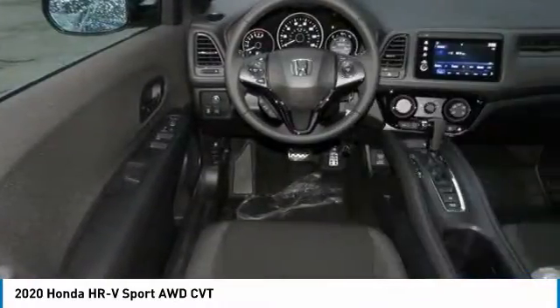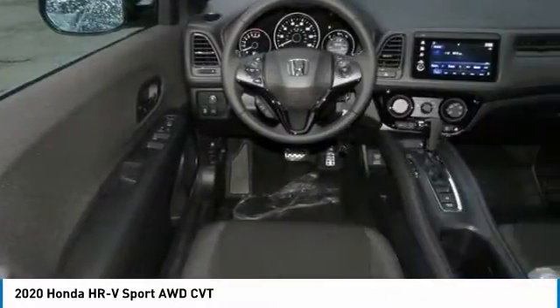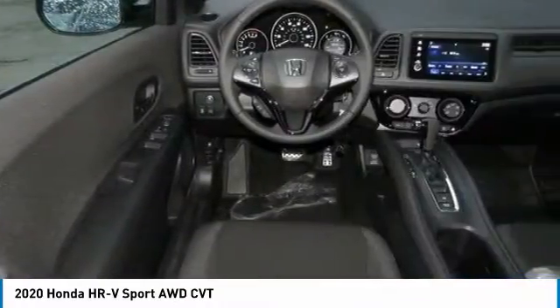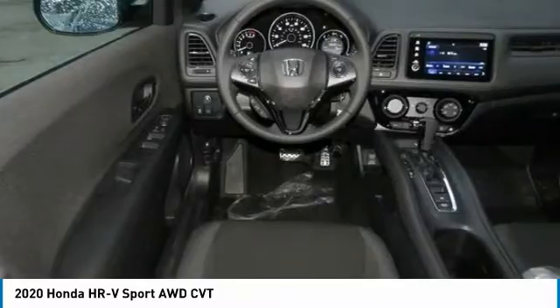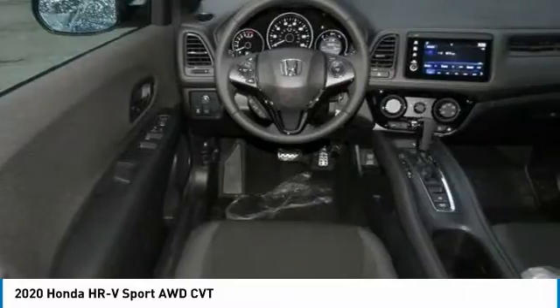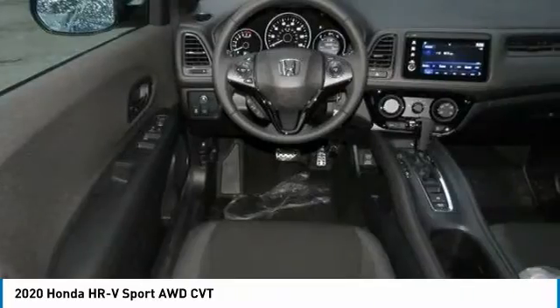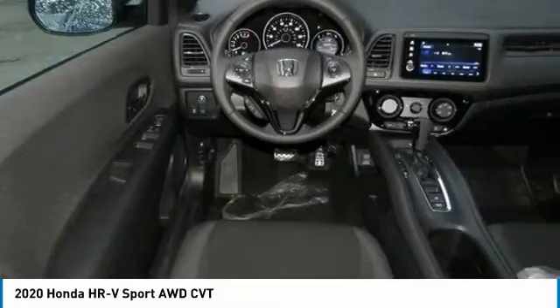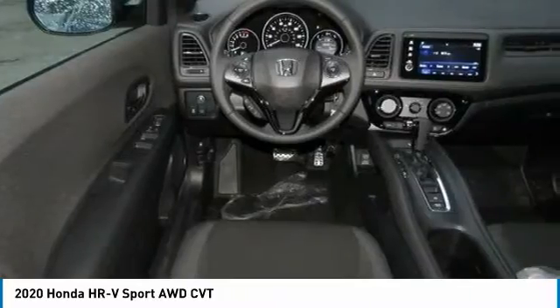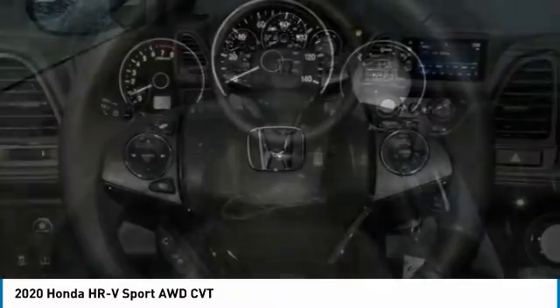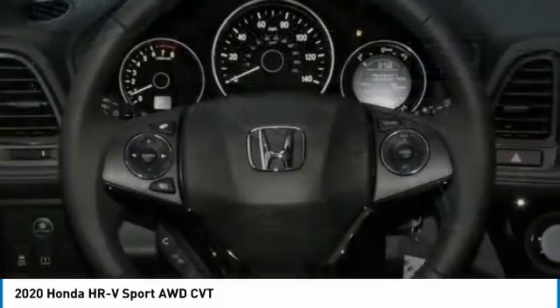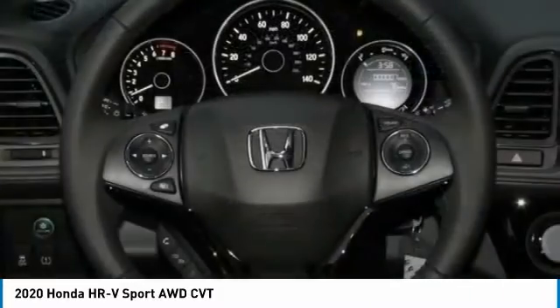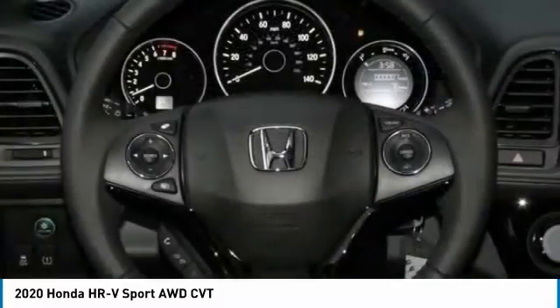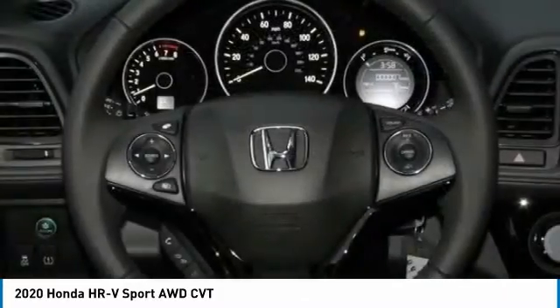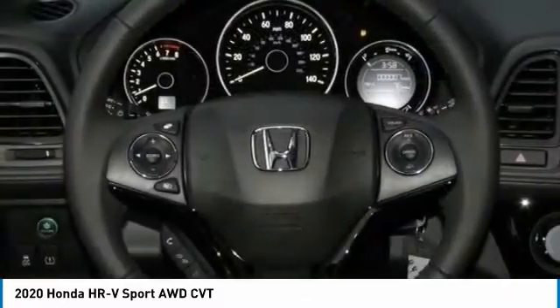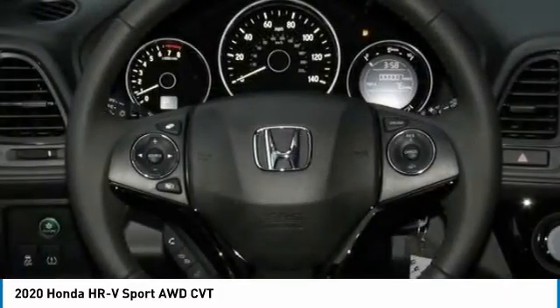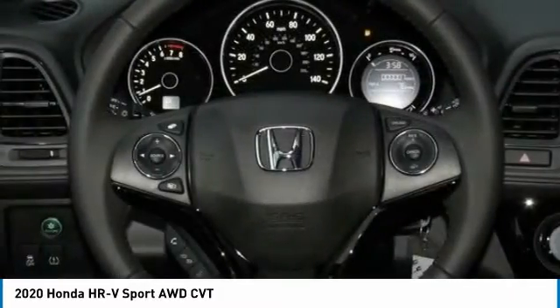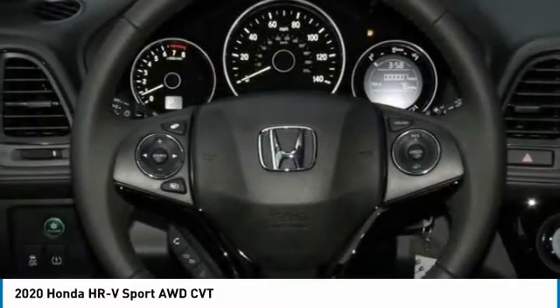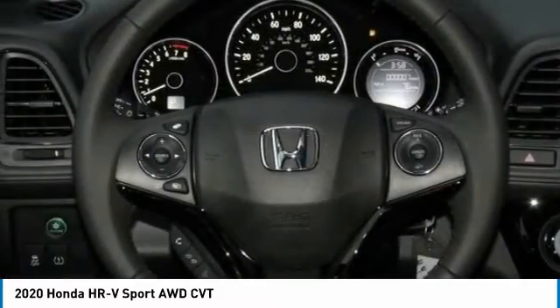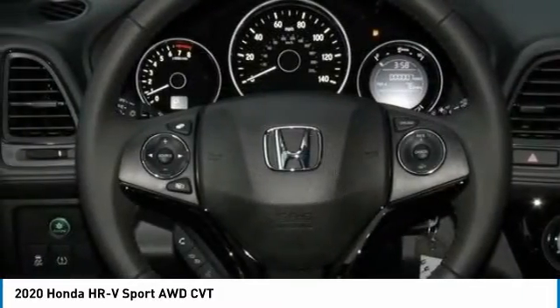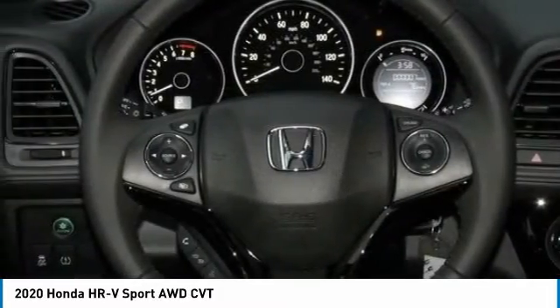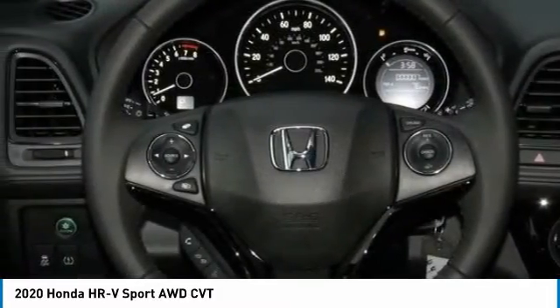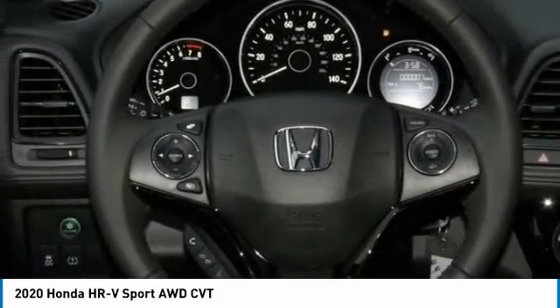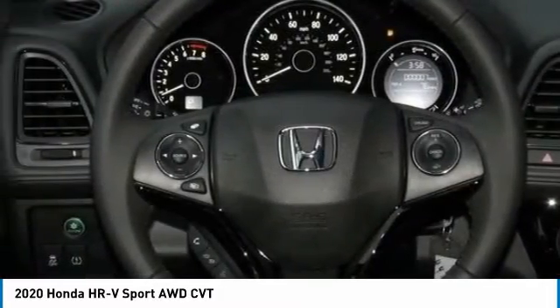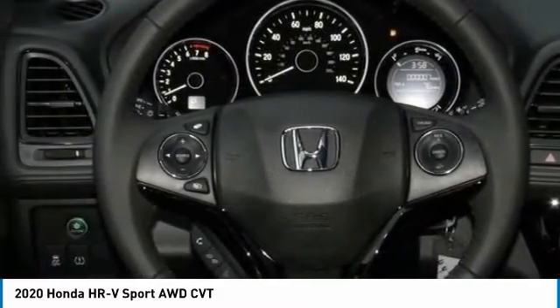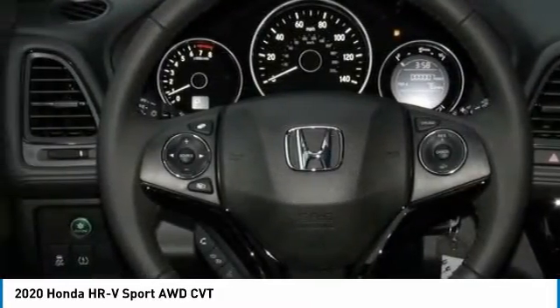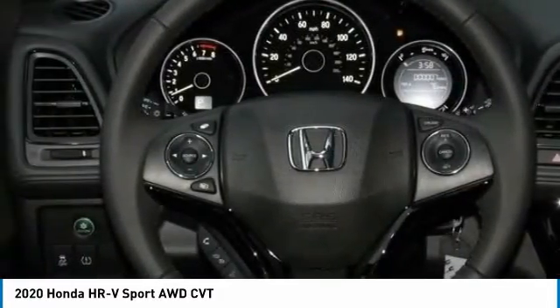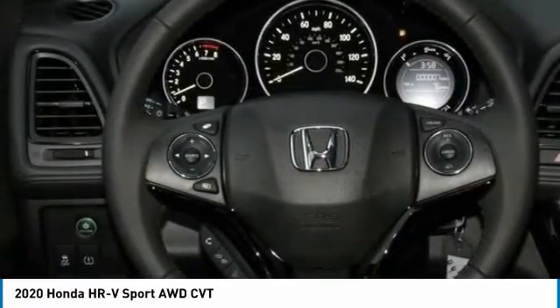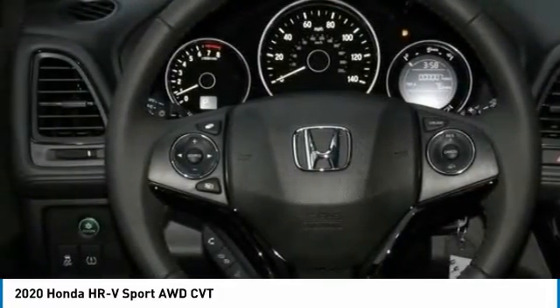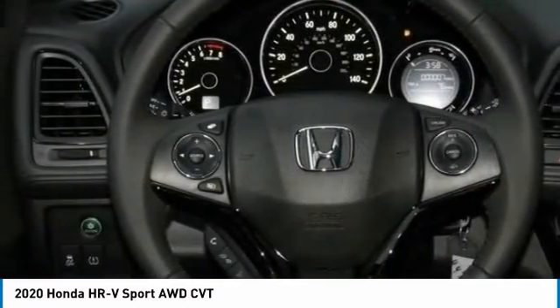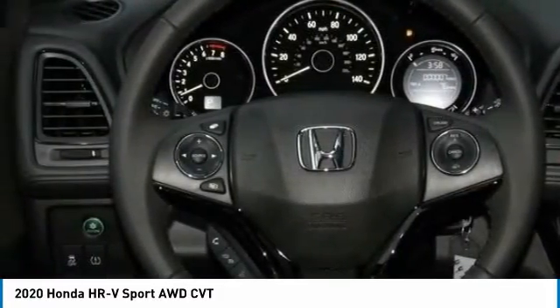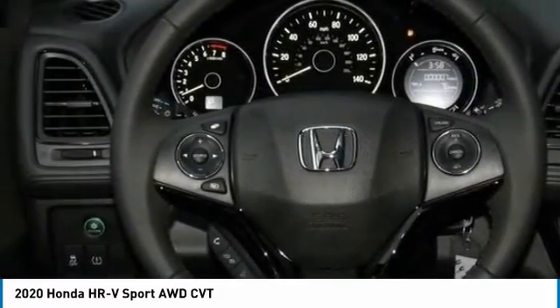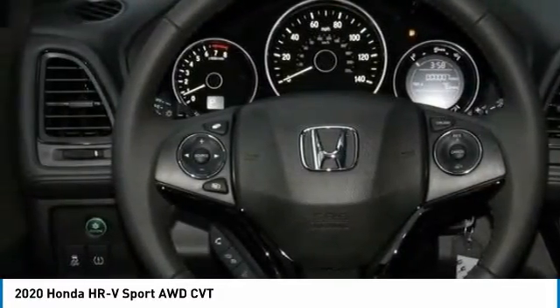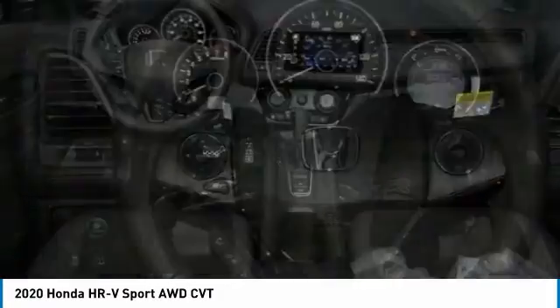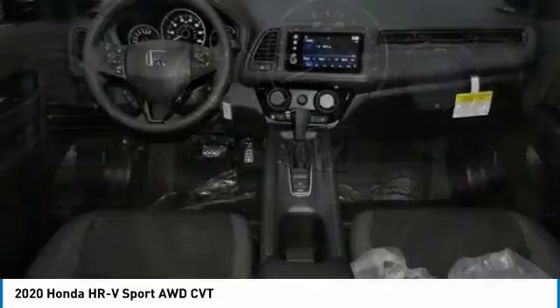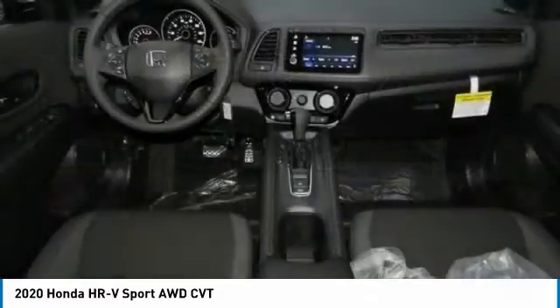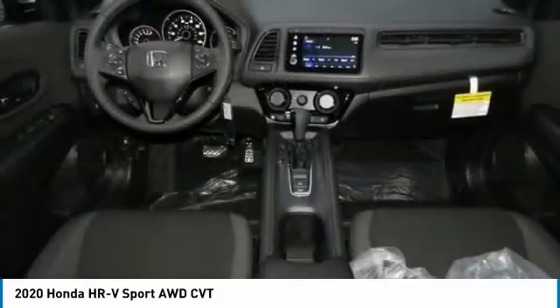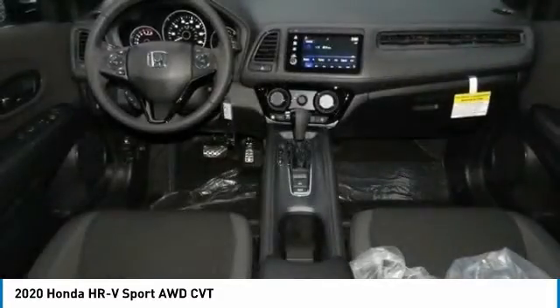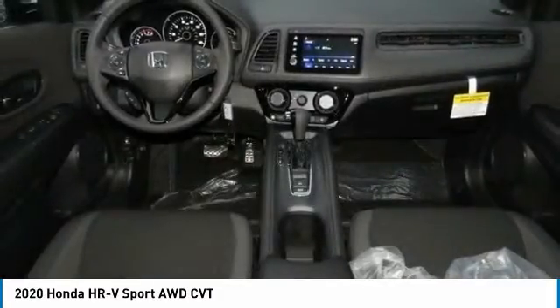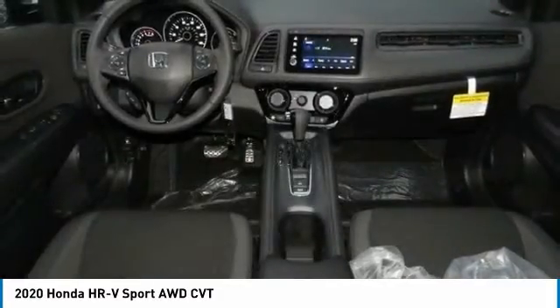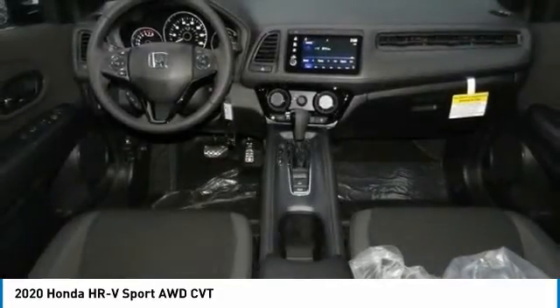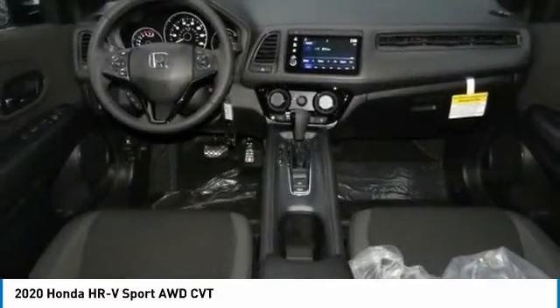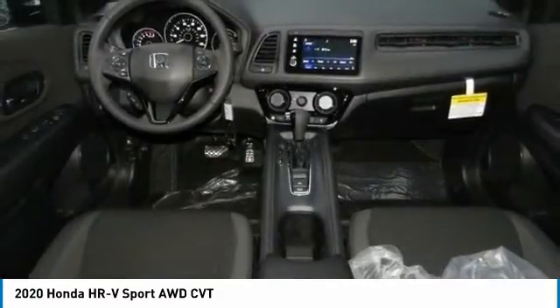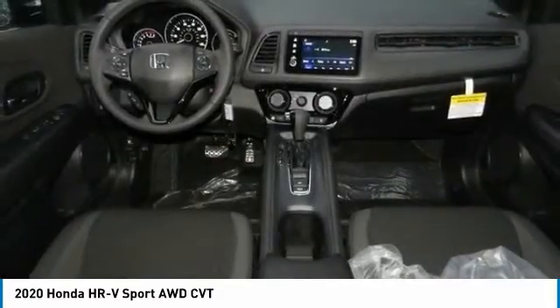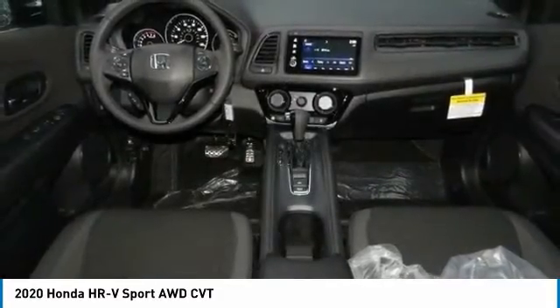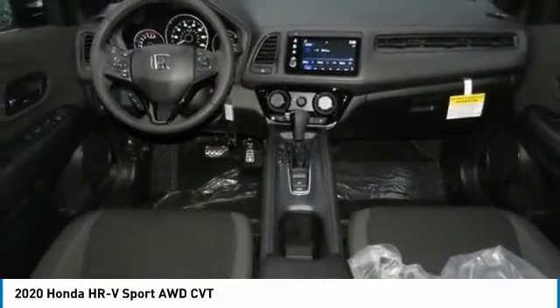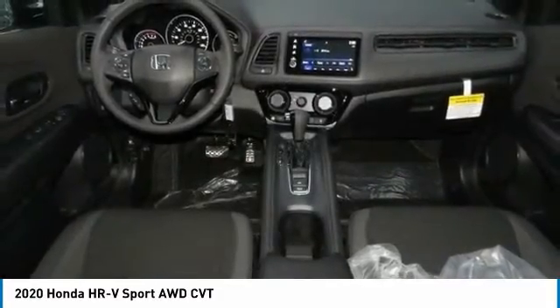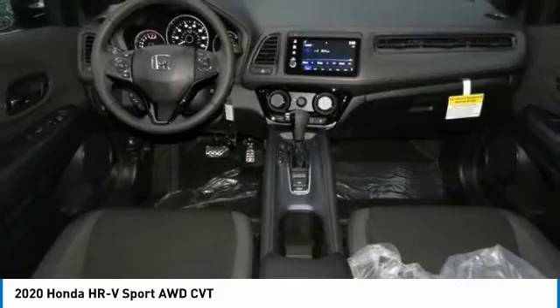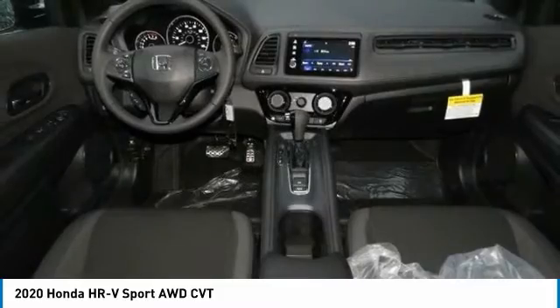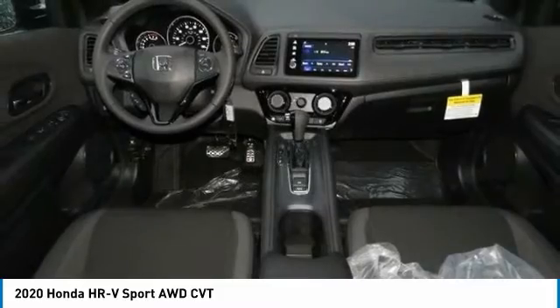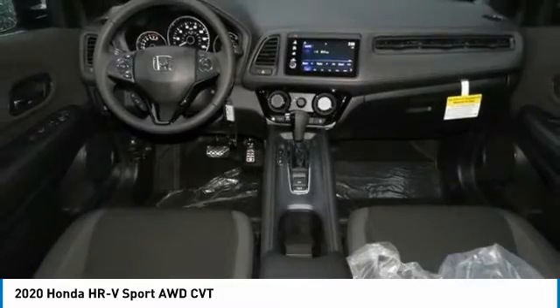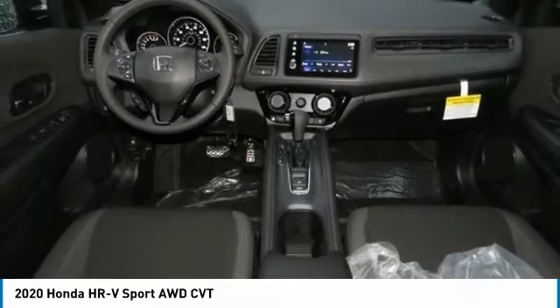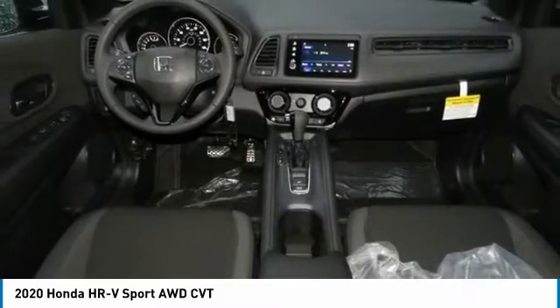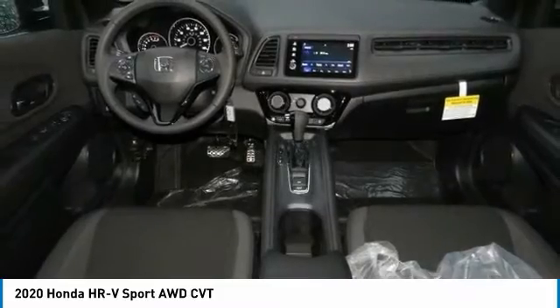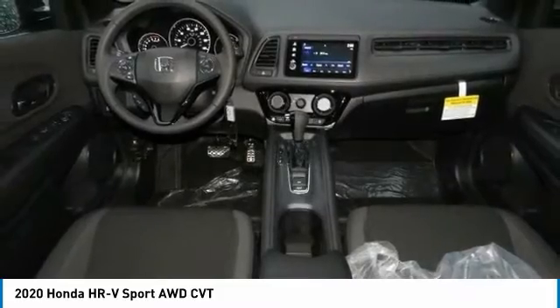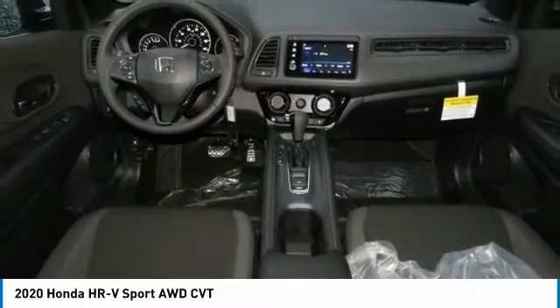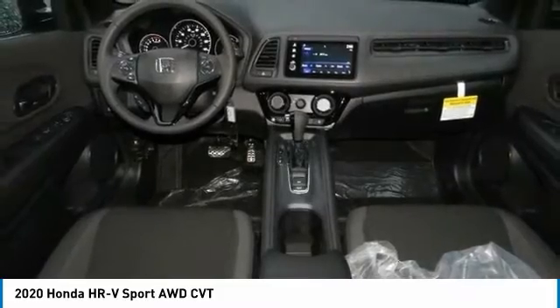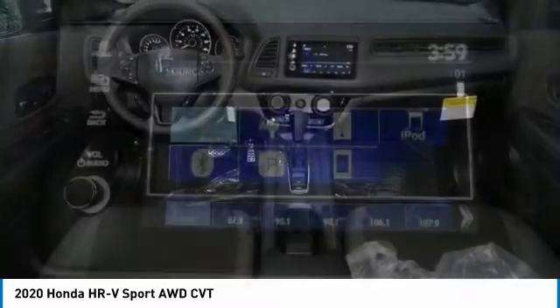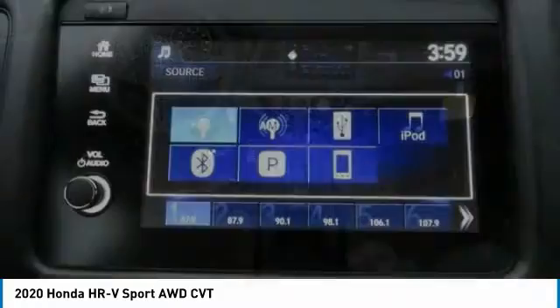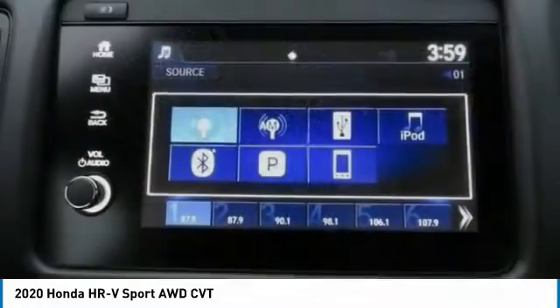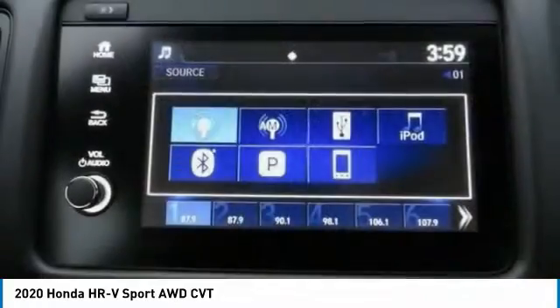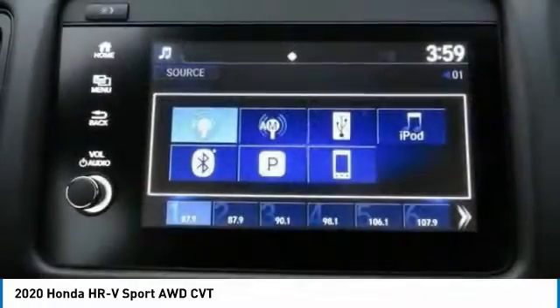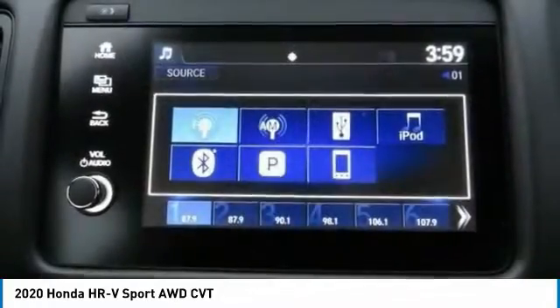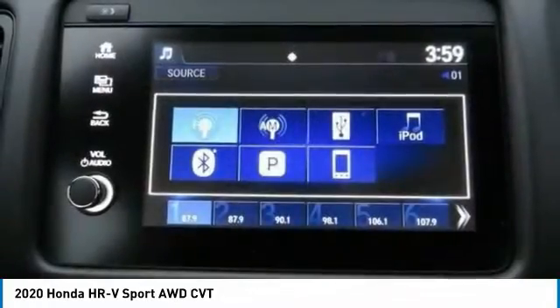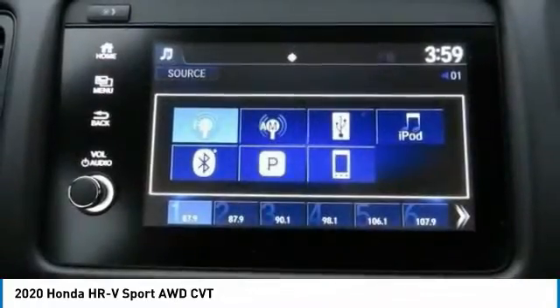Brake assist, daytime running lights, front performance tires, rear performance tires, compact spare tire.